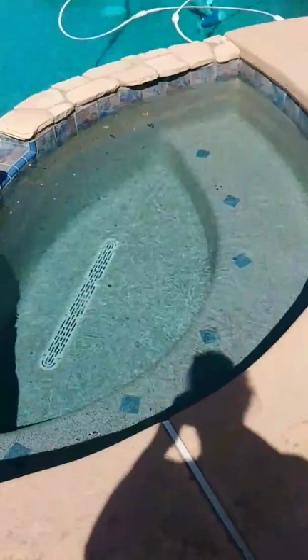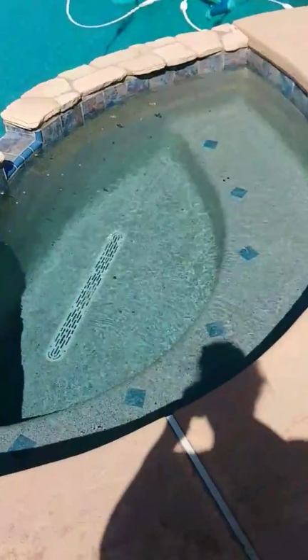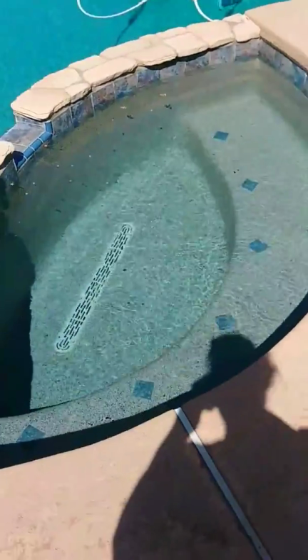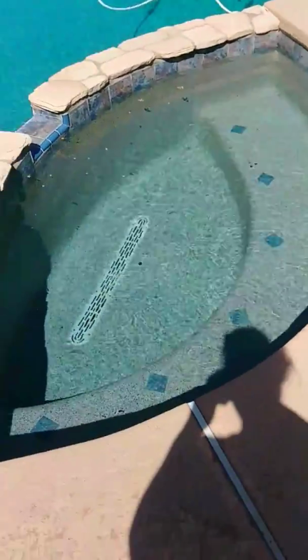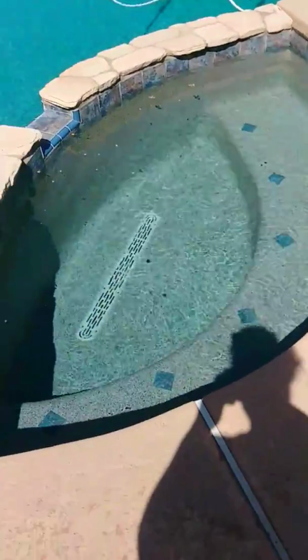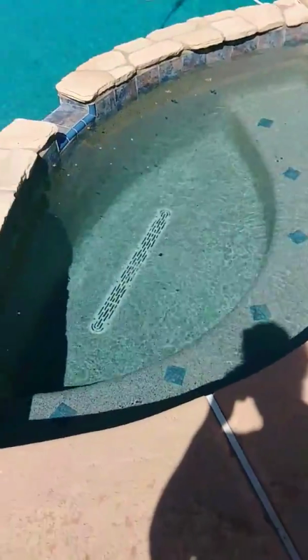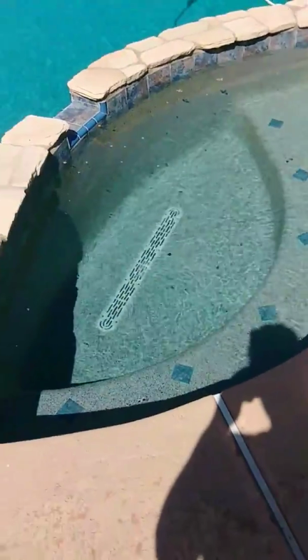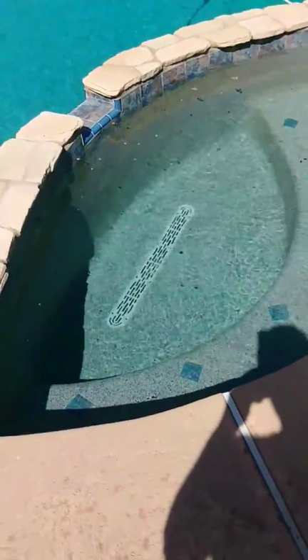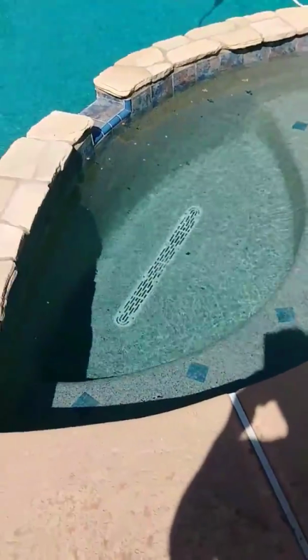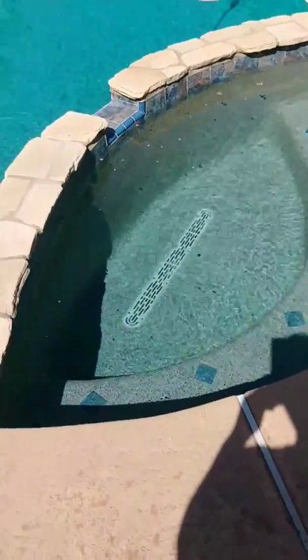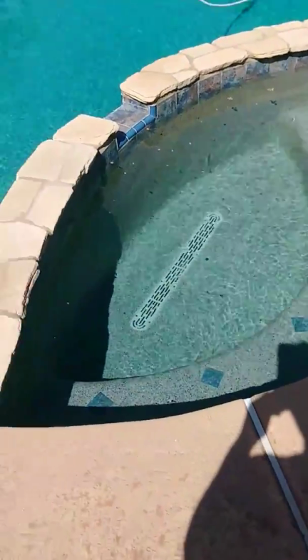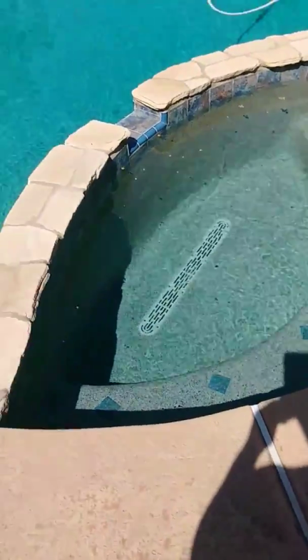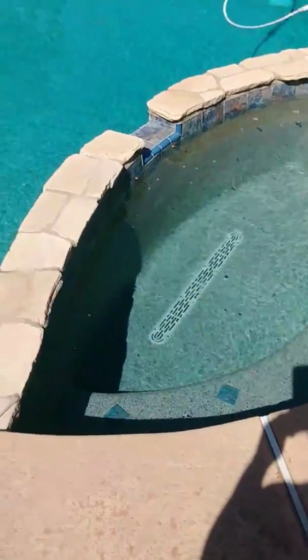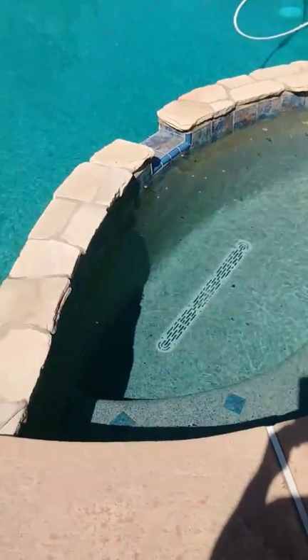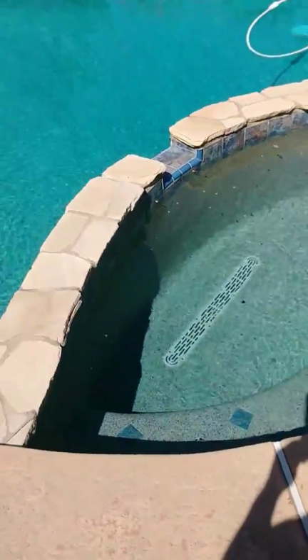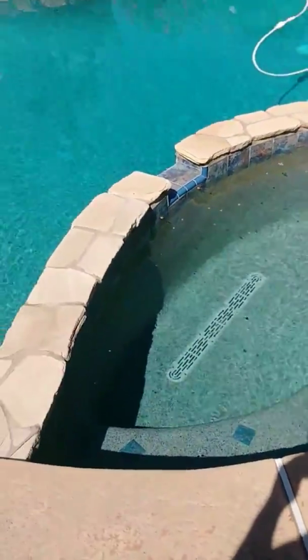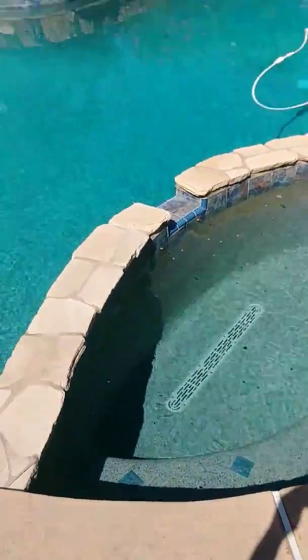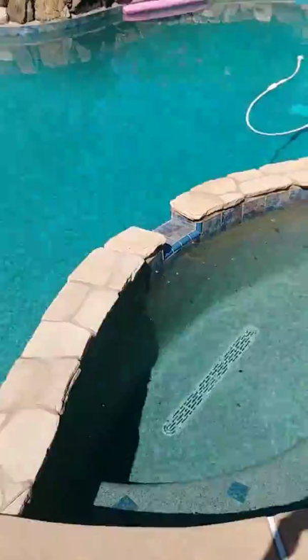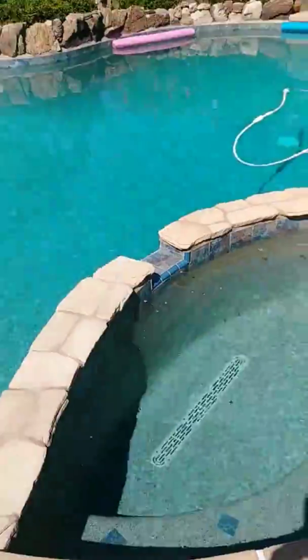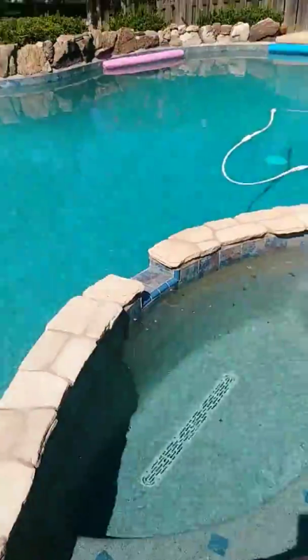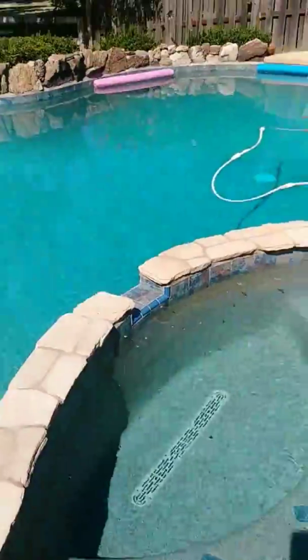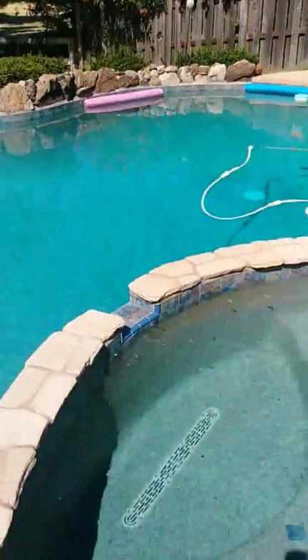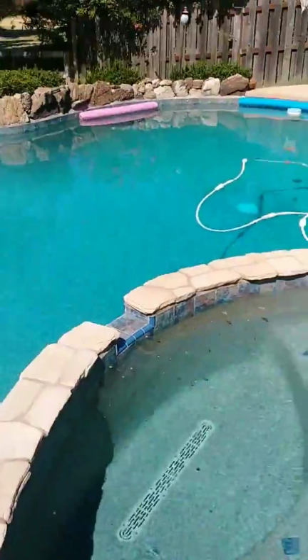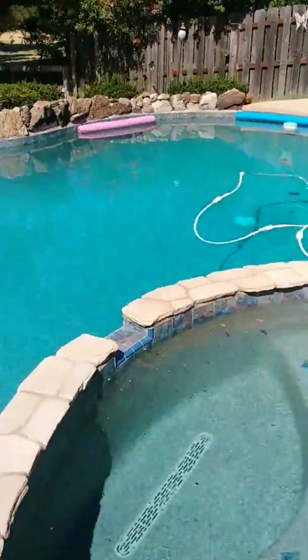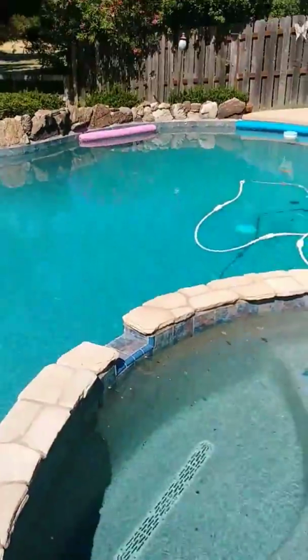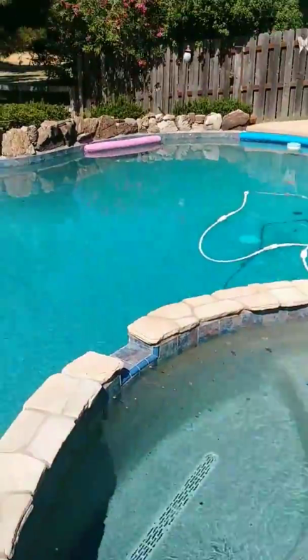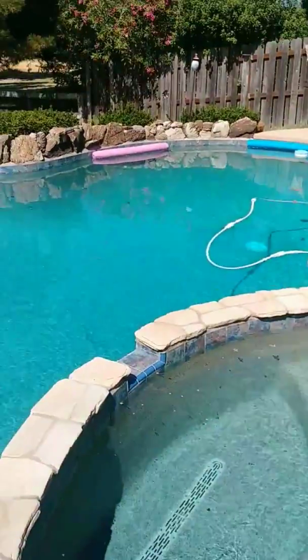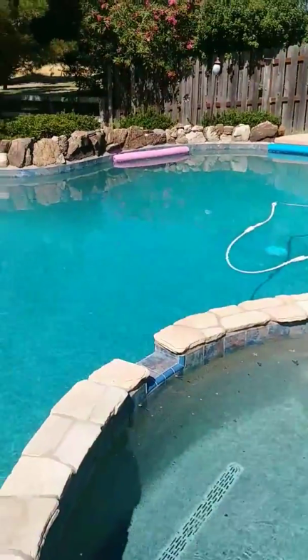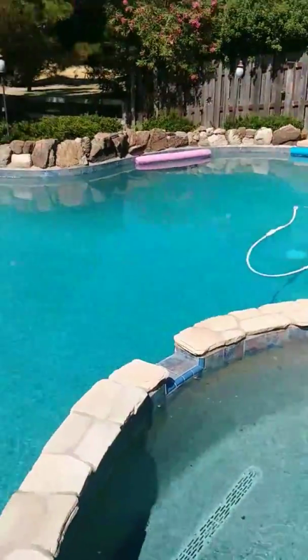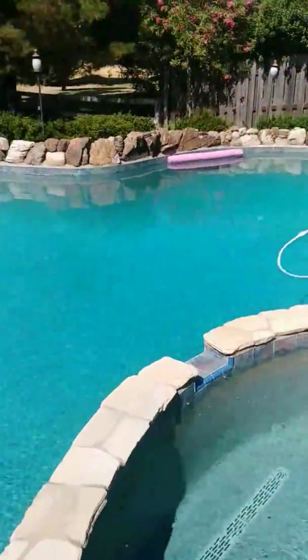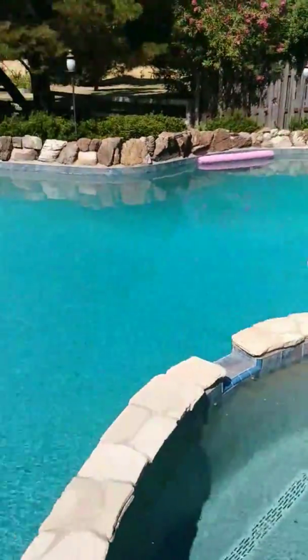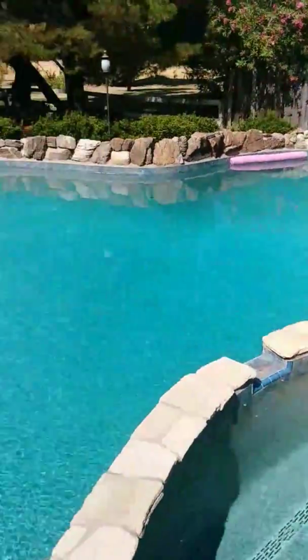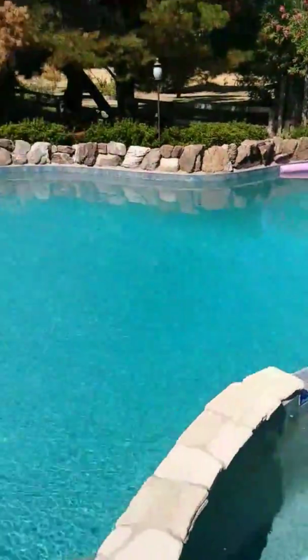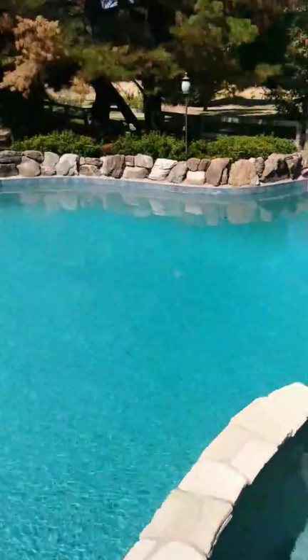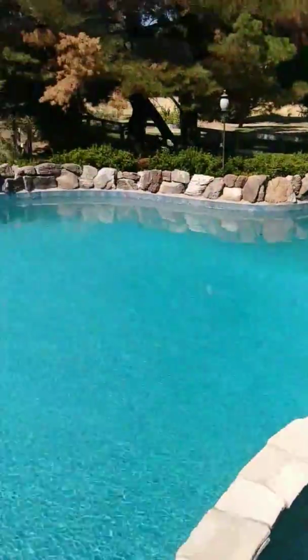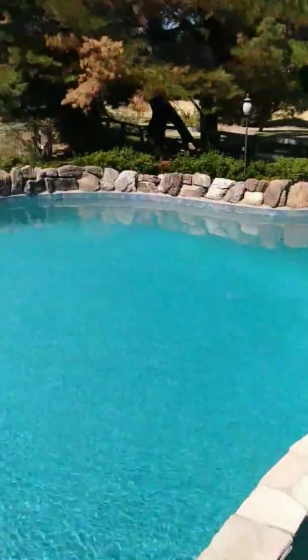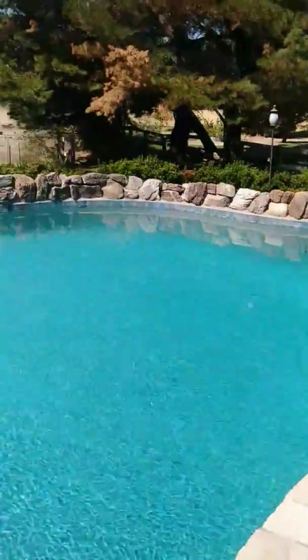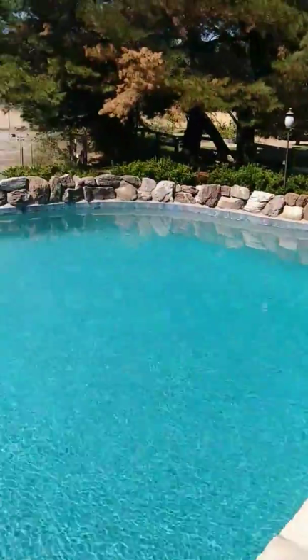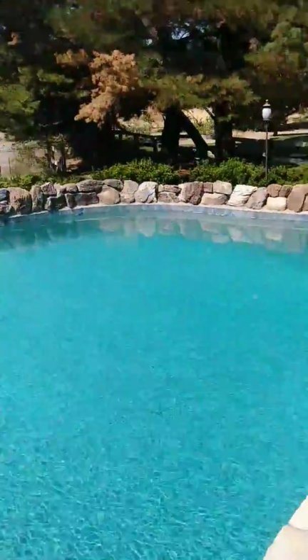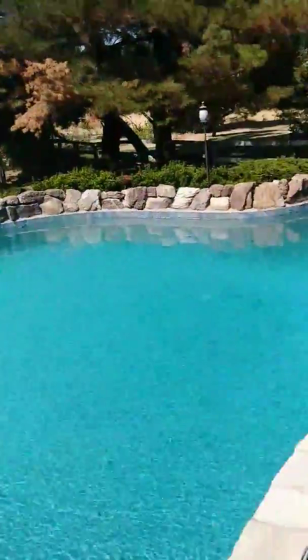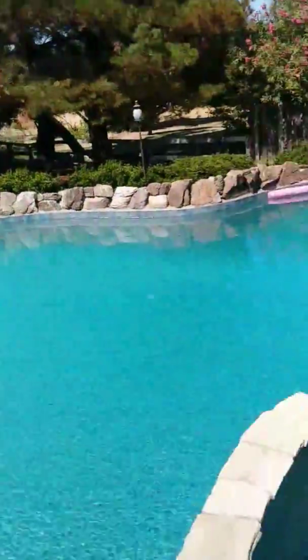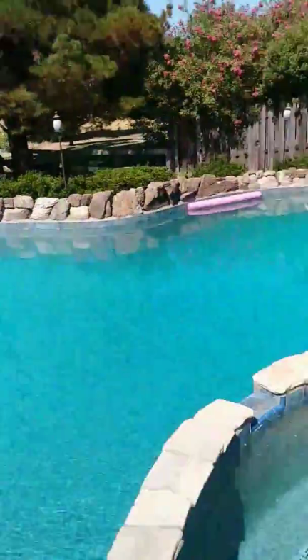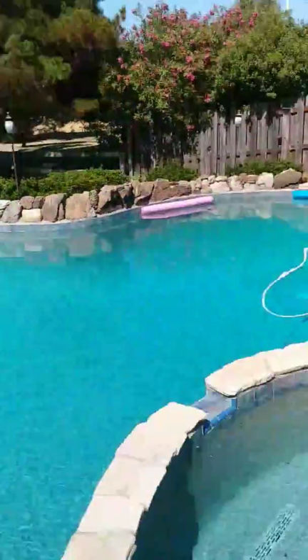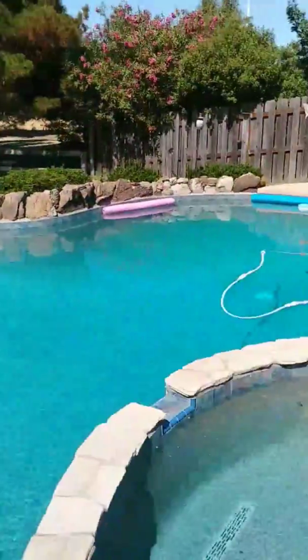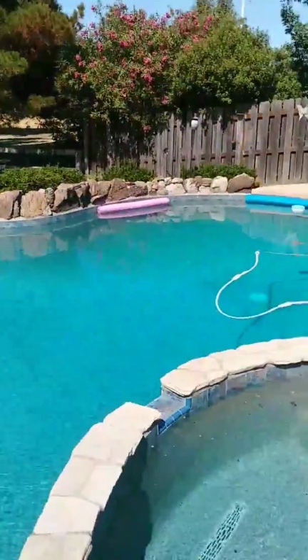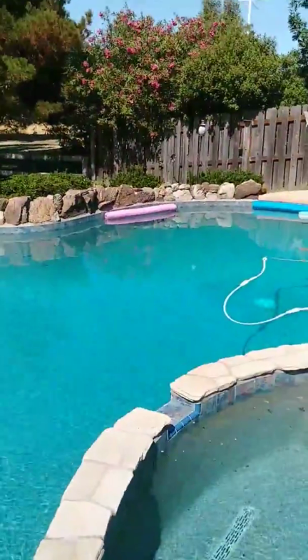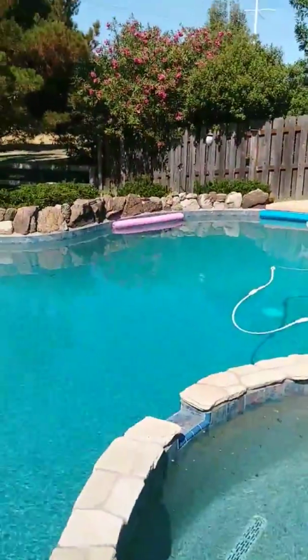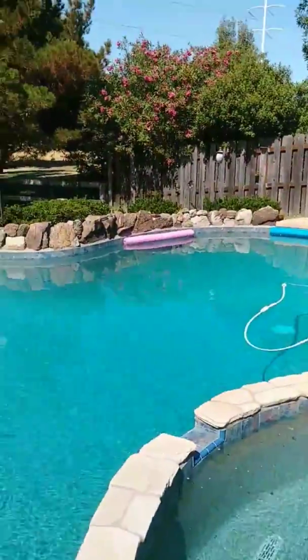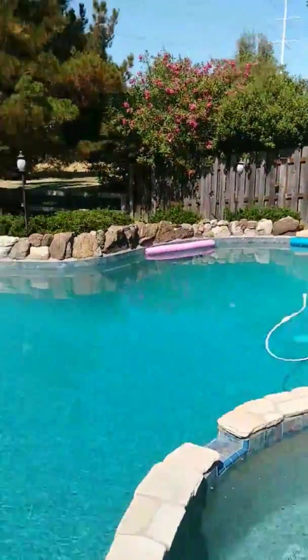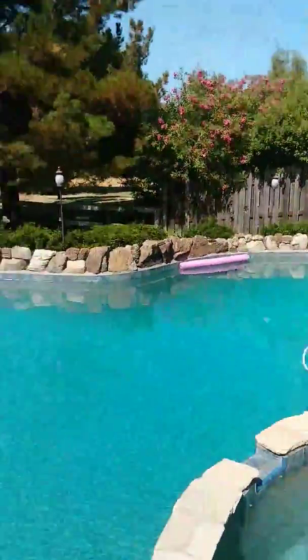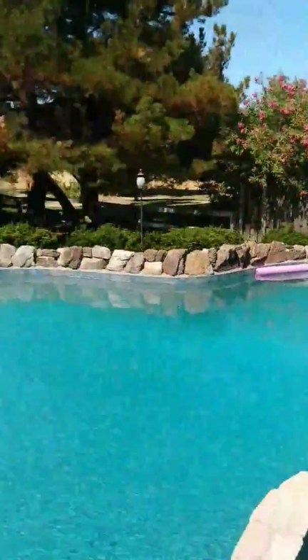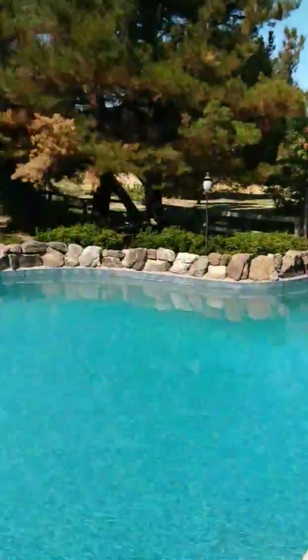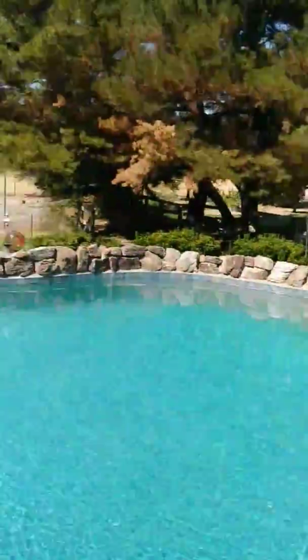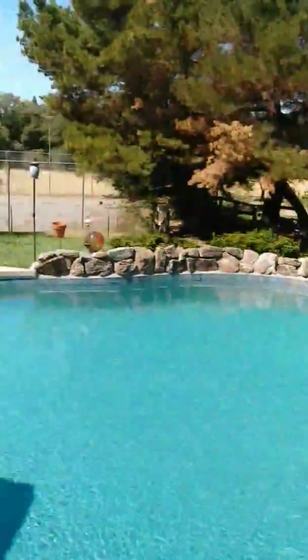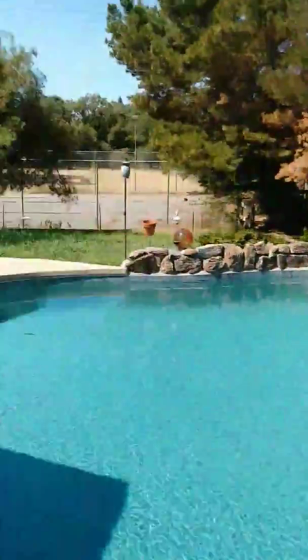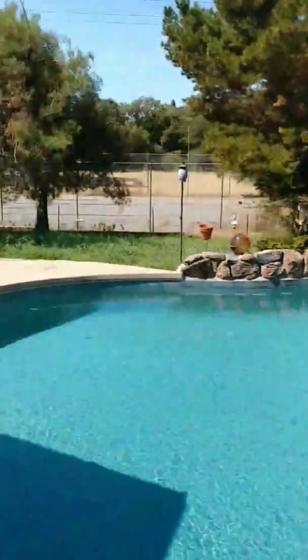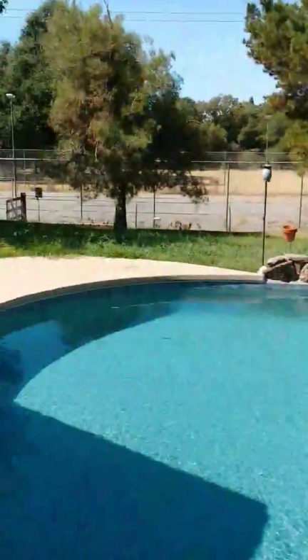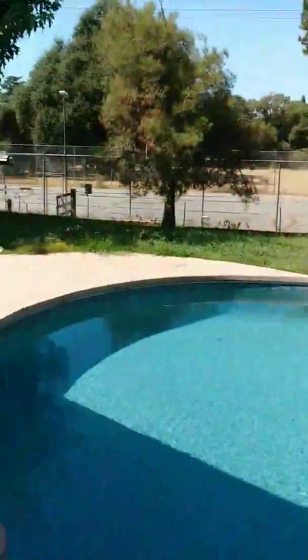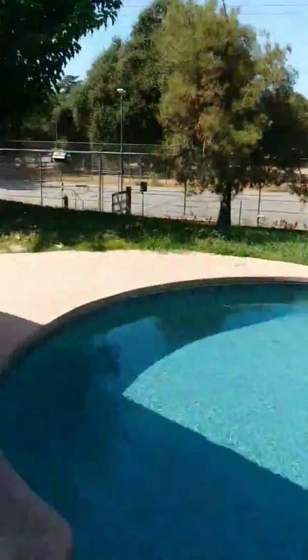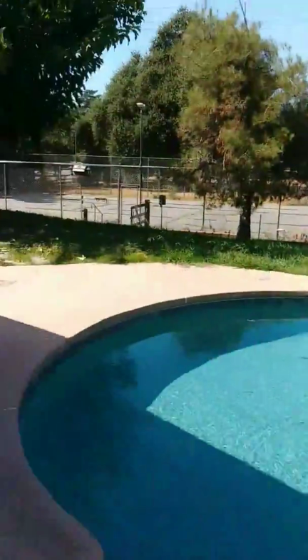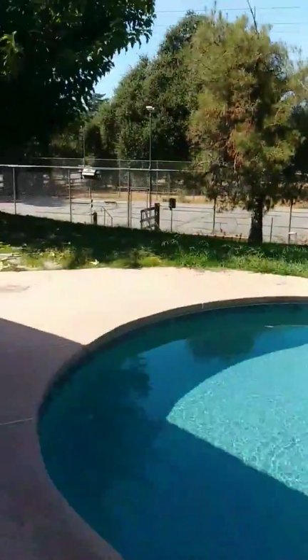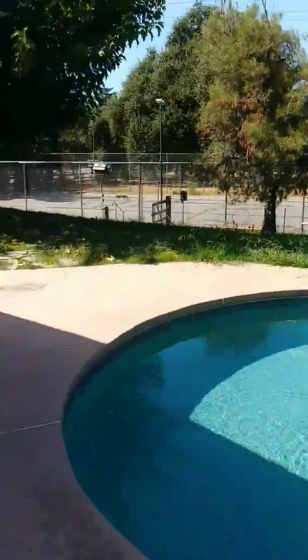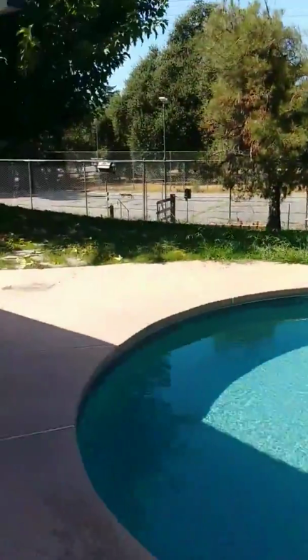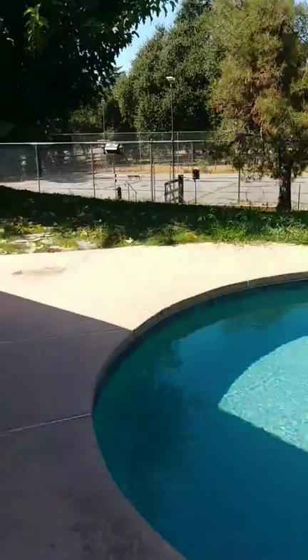Spa. Pool is gorgeous. I'm not sure where to go next.